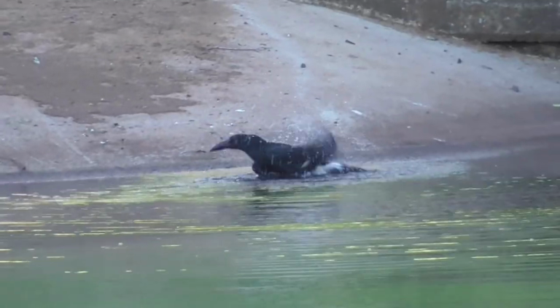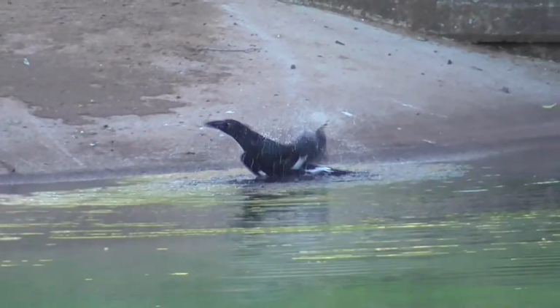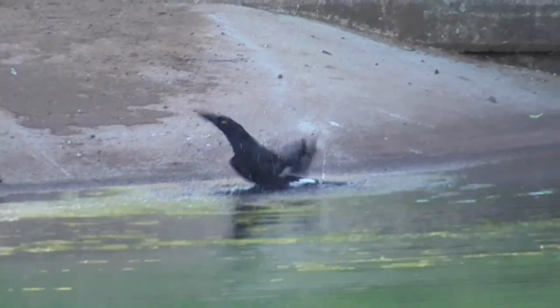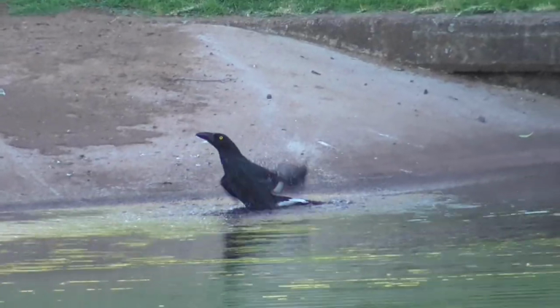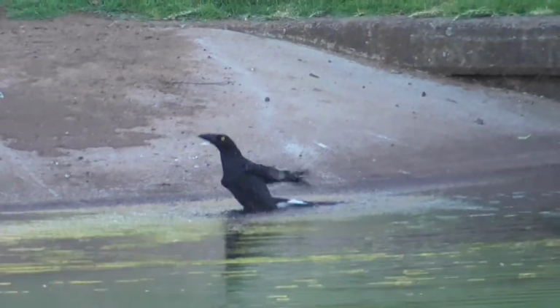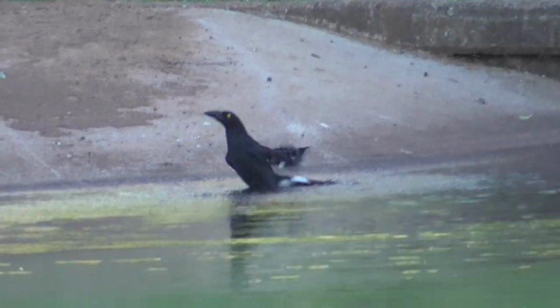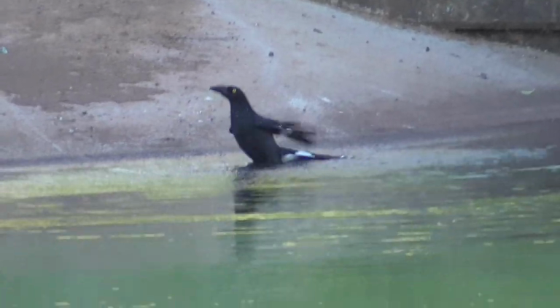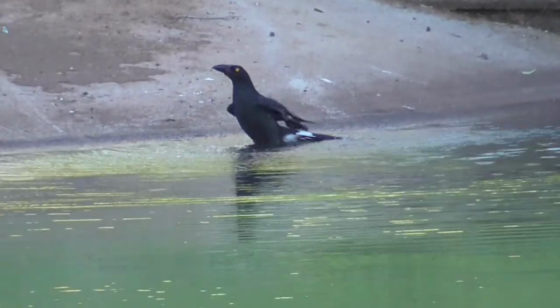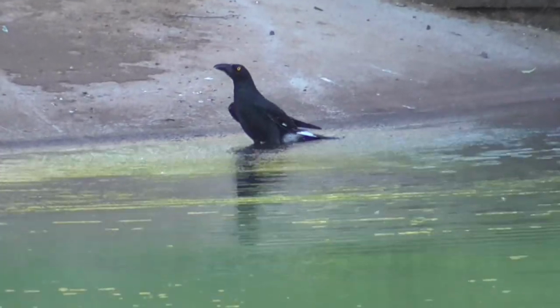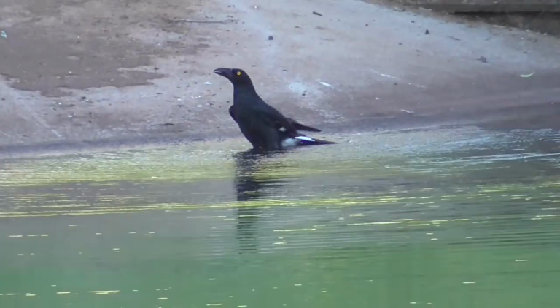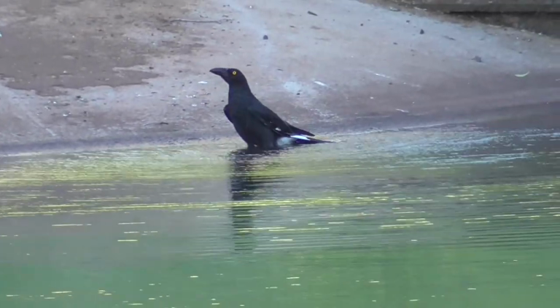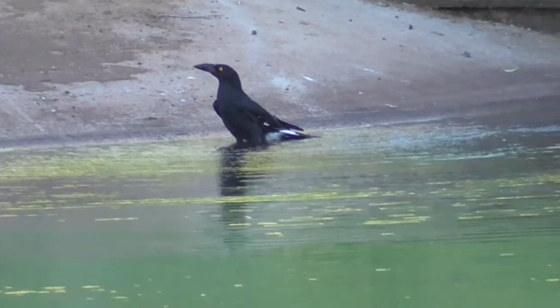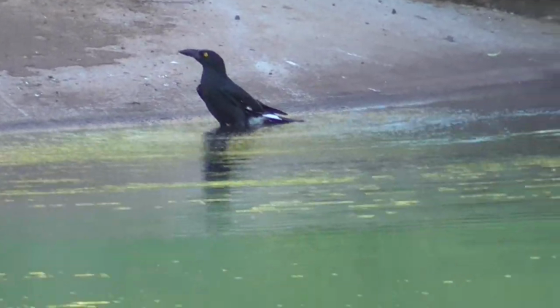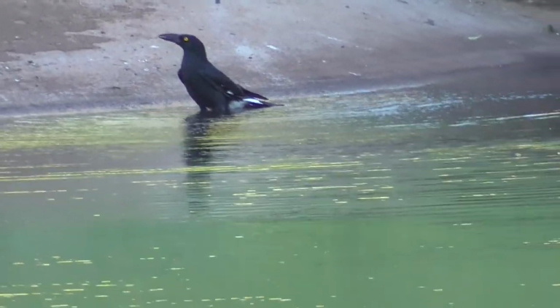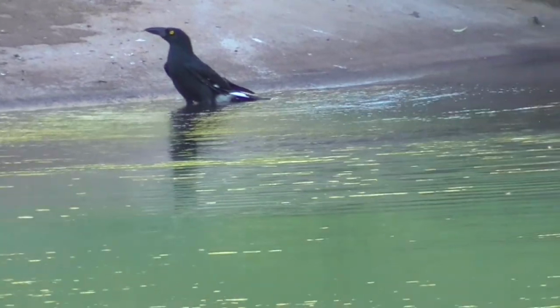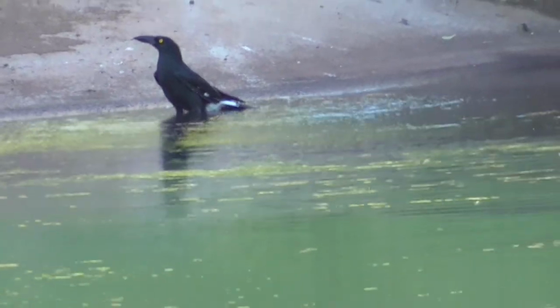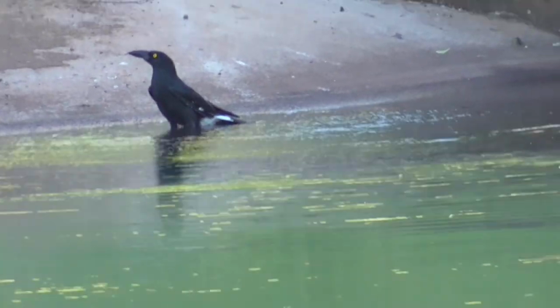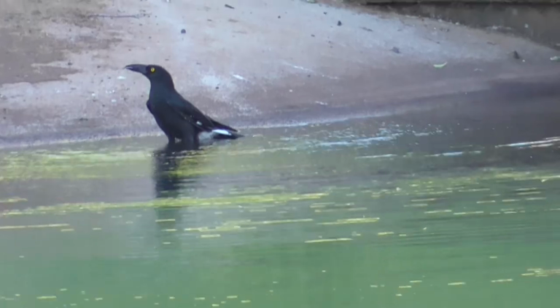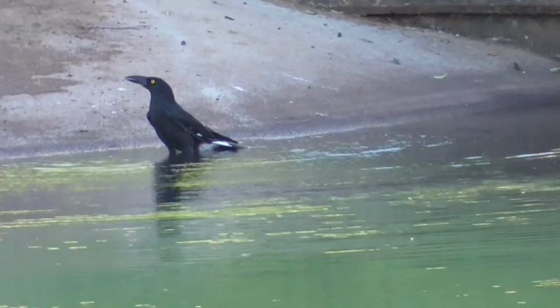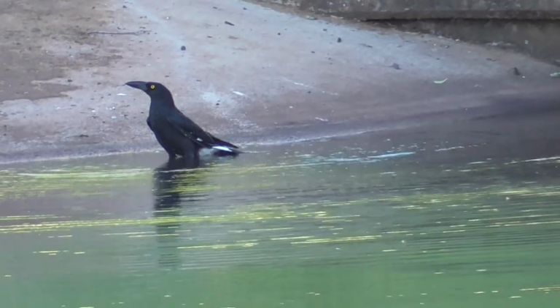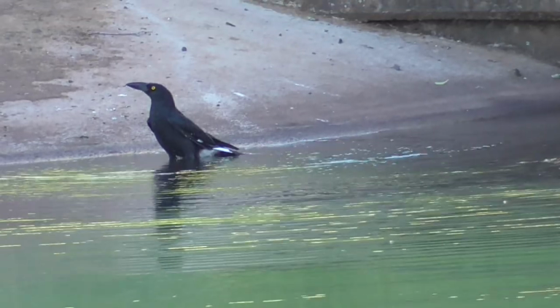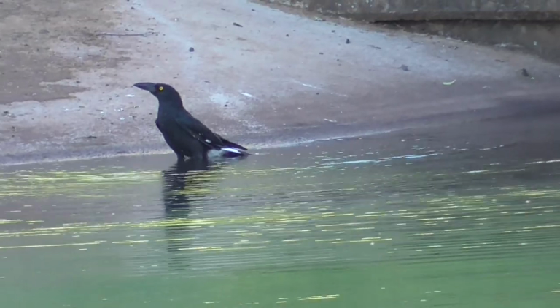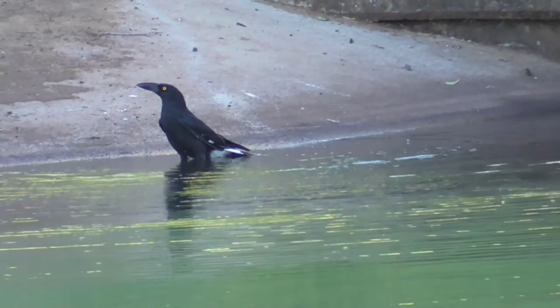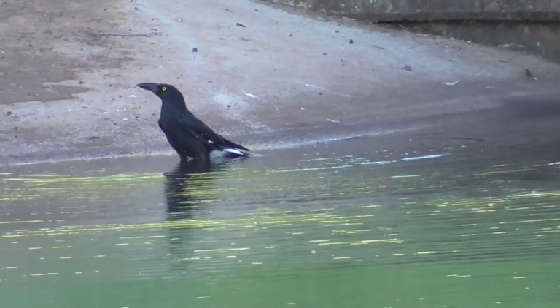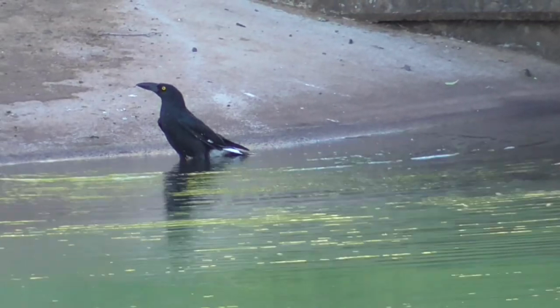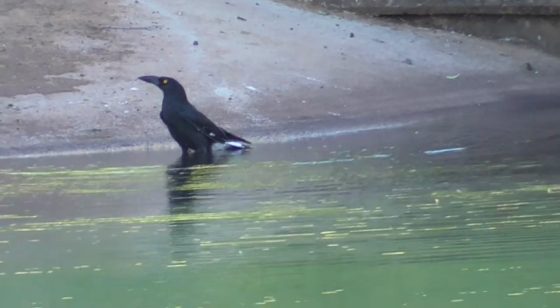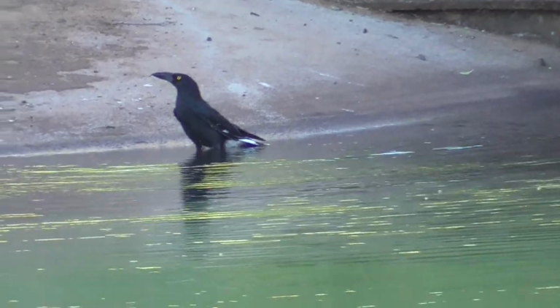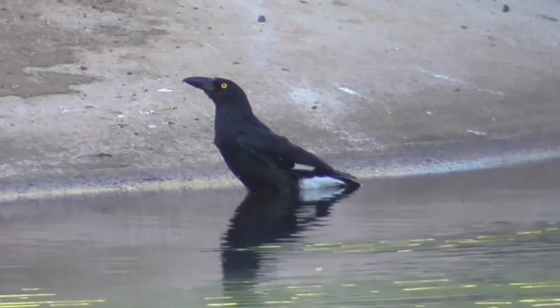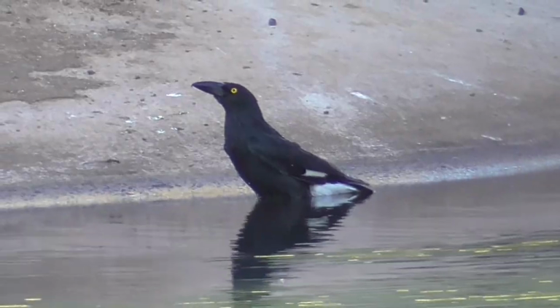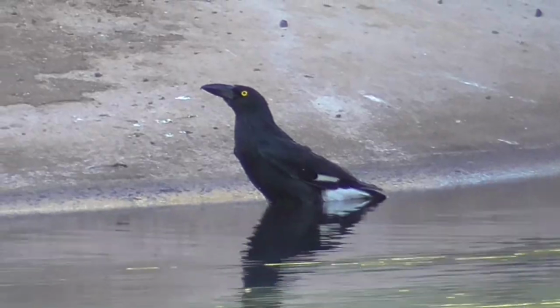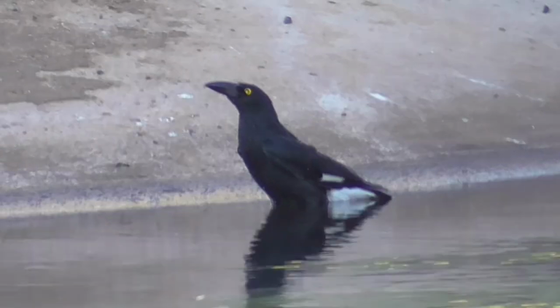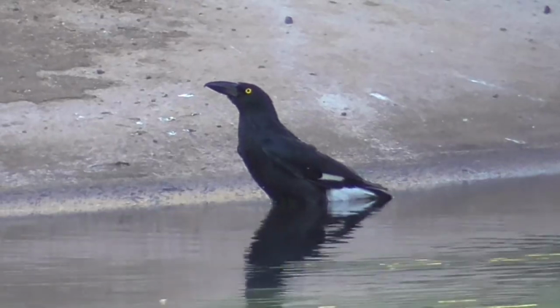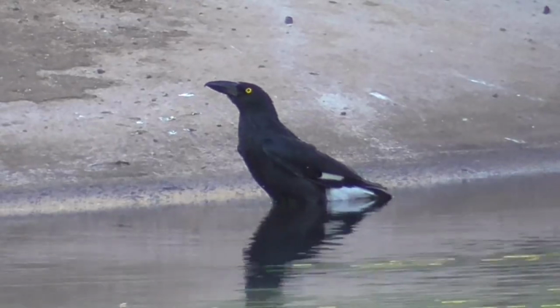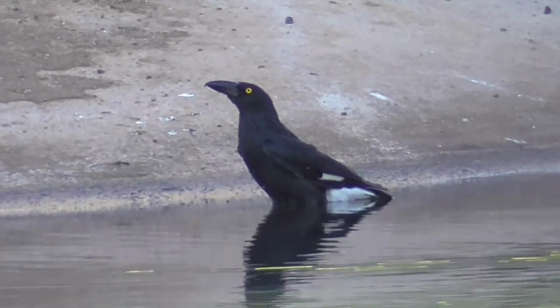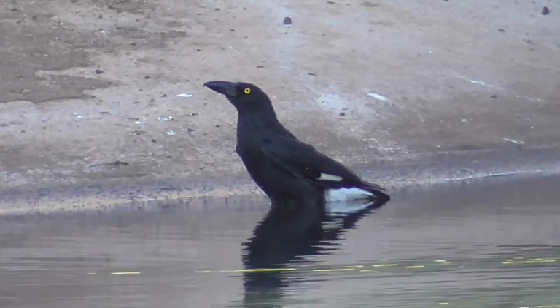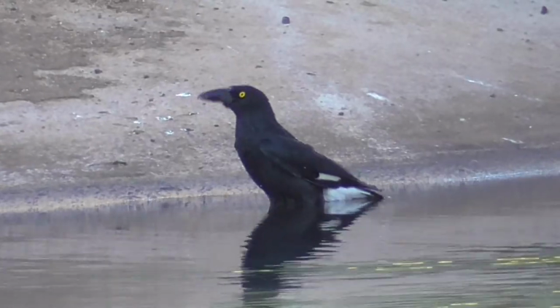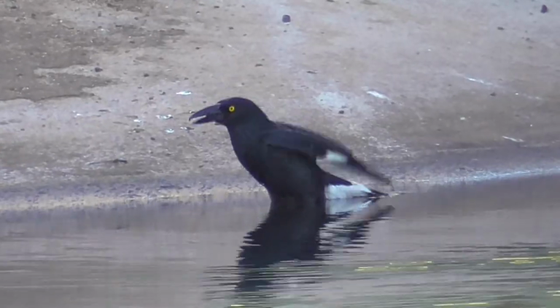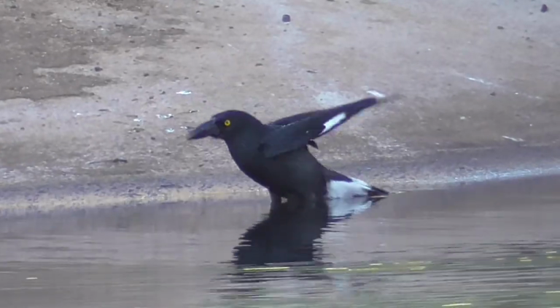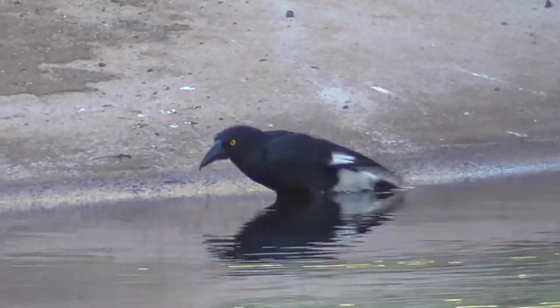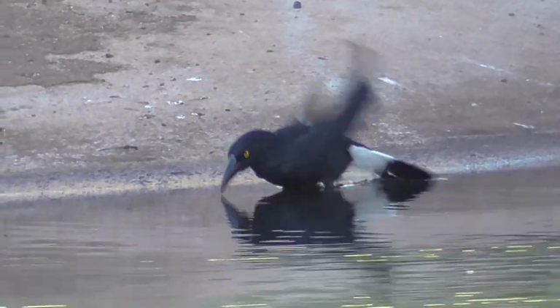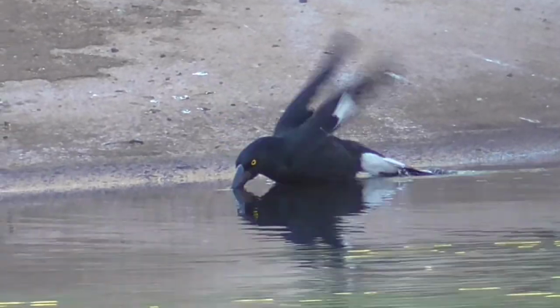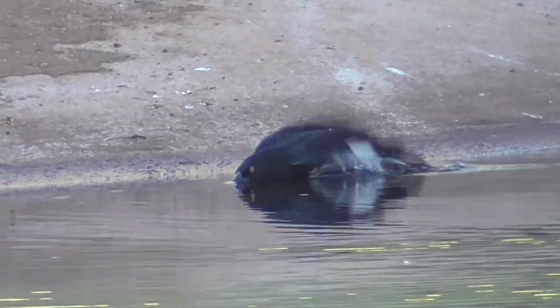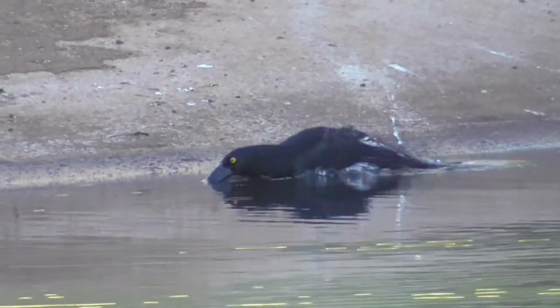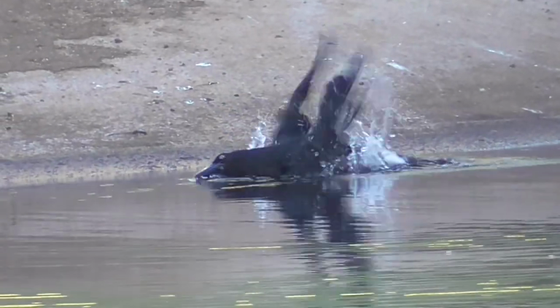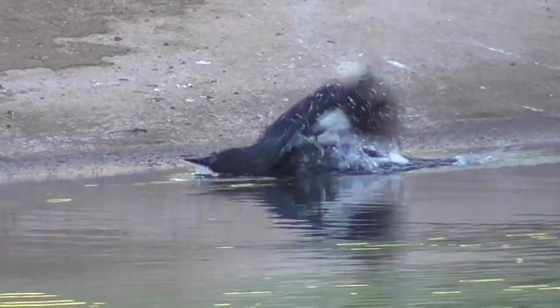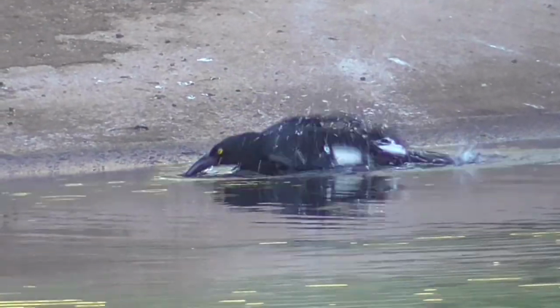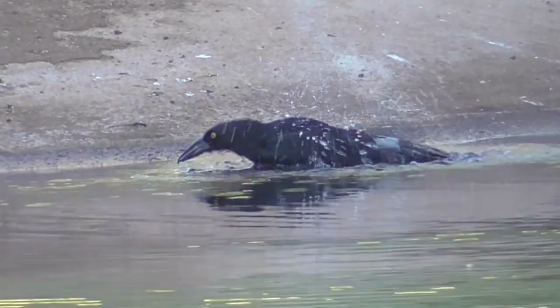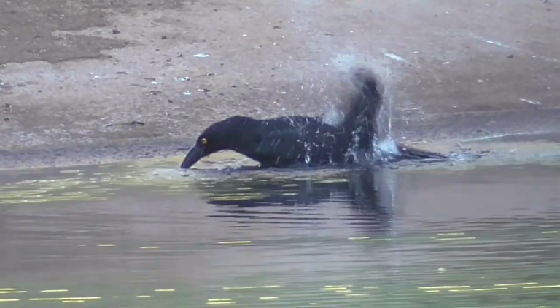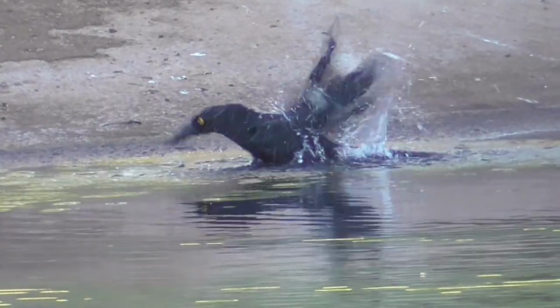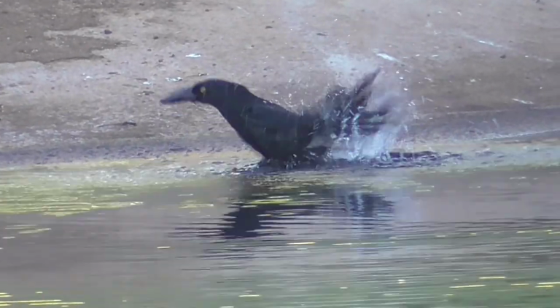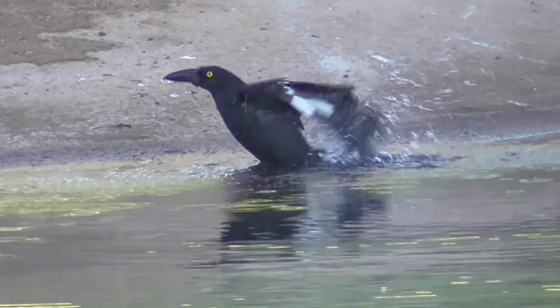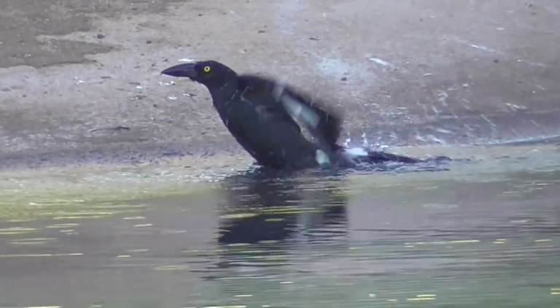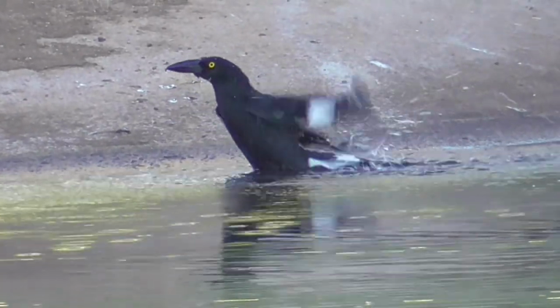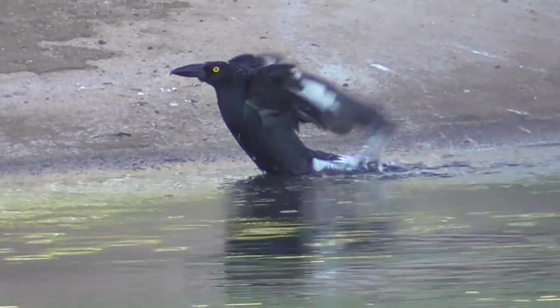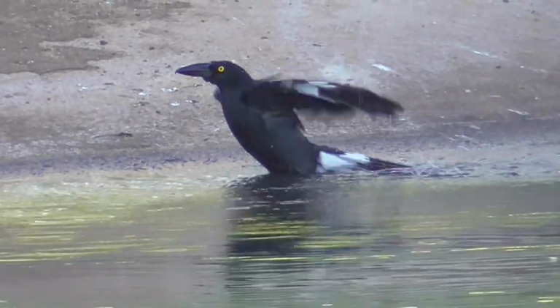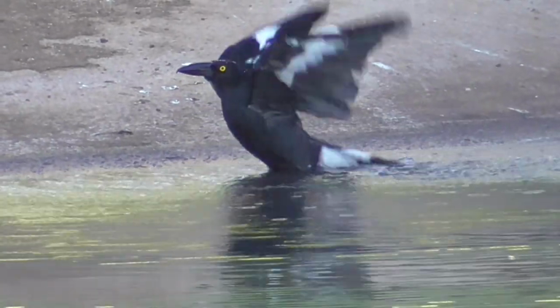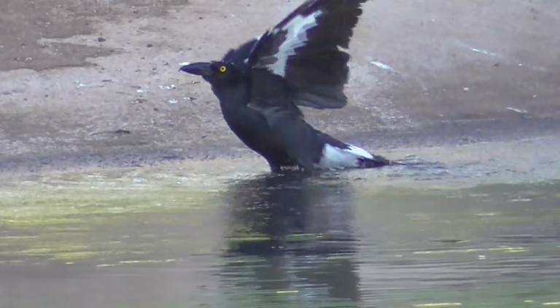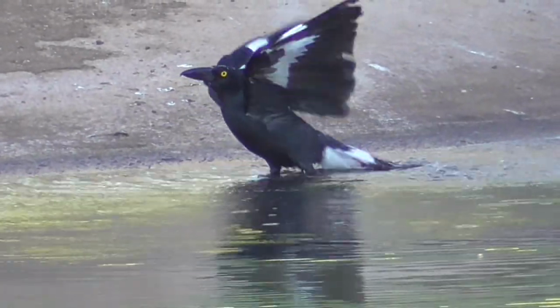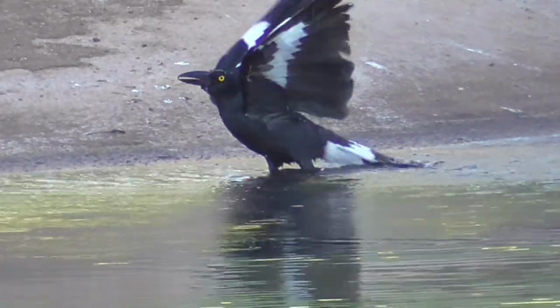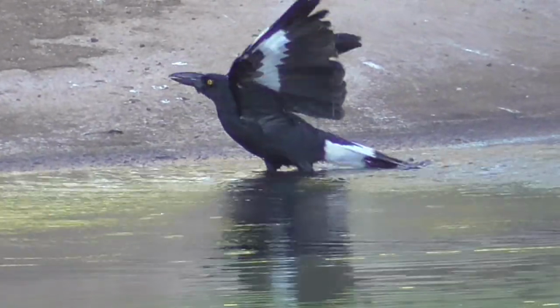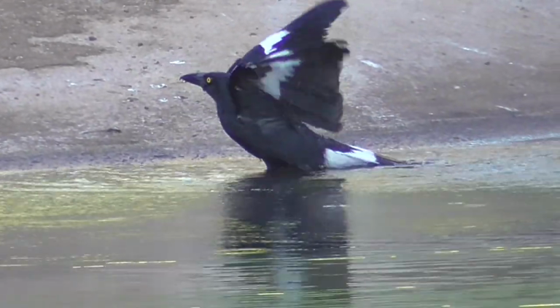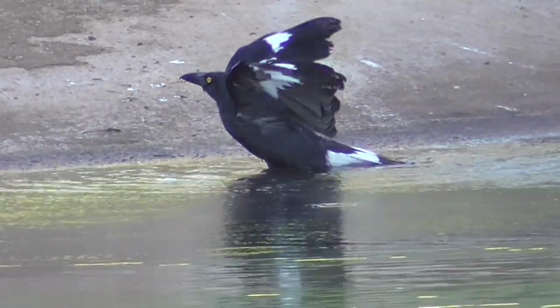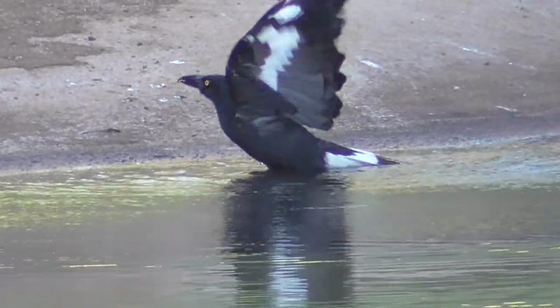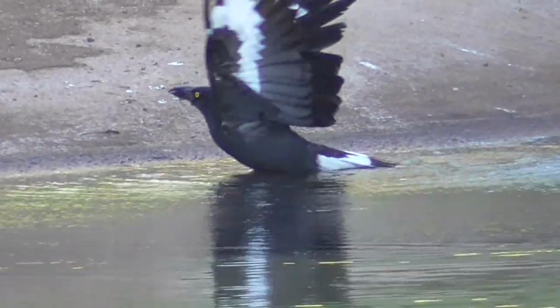Cleaning is important for birds to maintain feather condition, and this is the only time in my whole life I've ever seen a Currawong bathing.